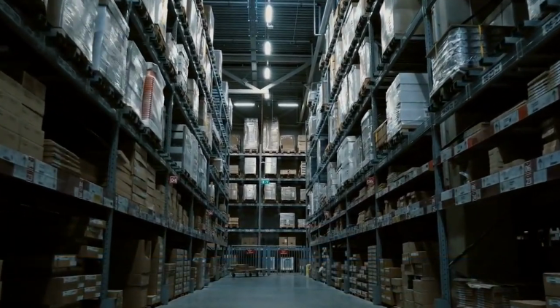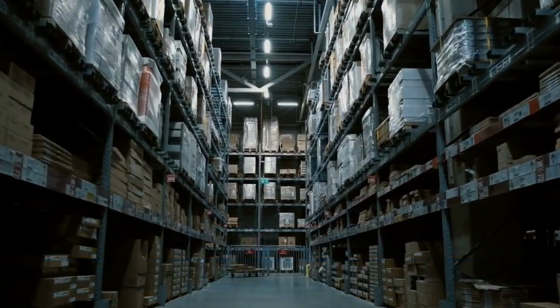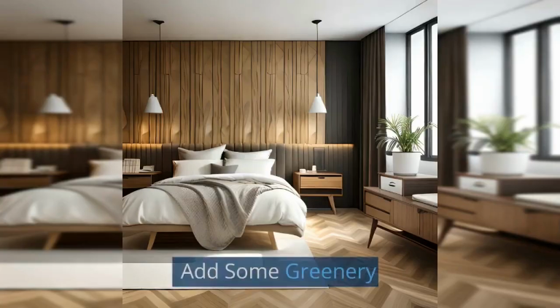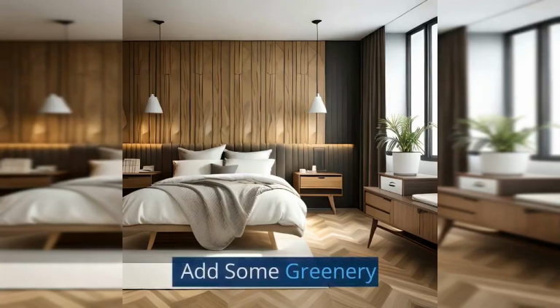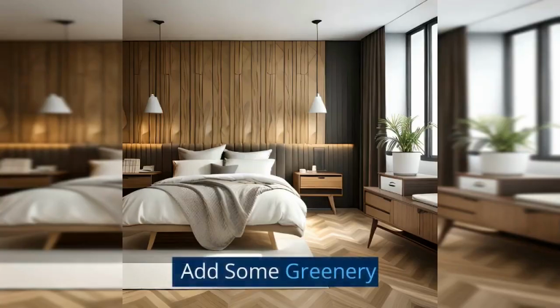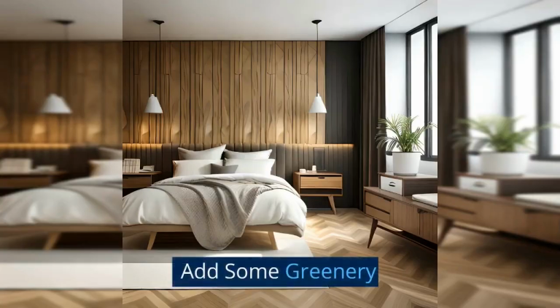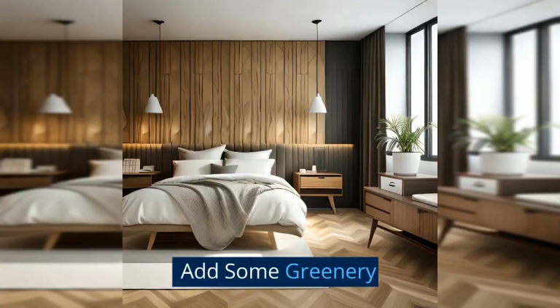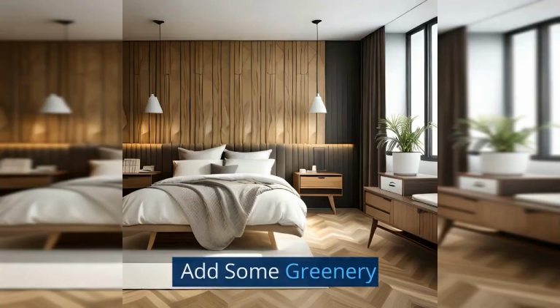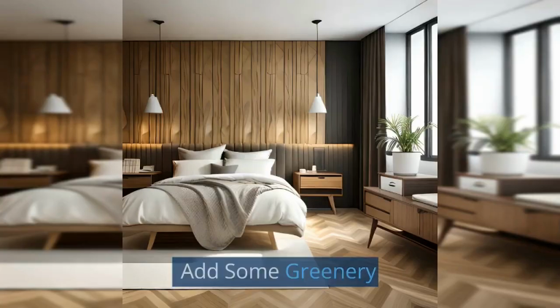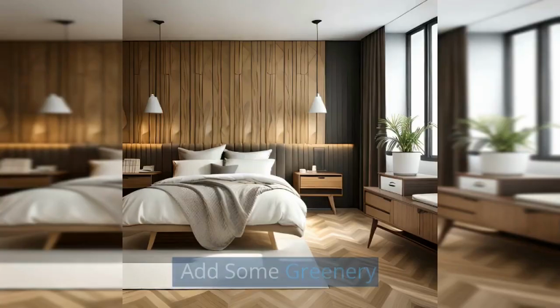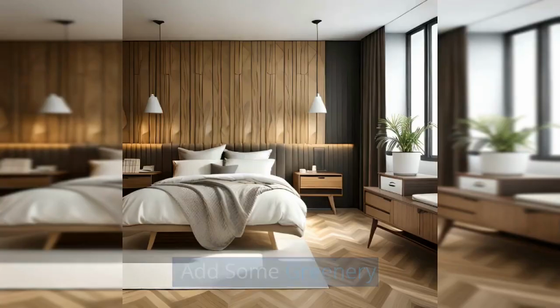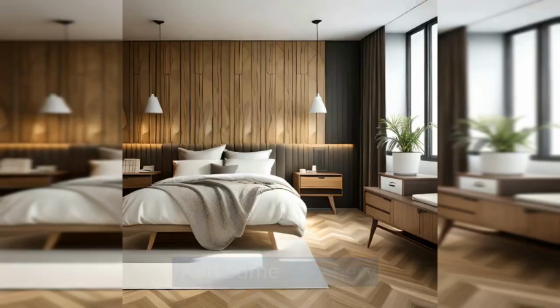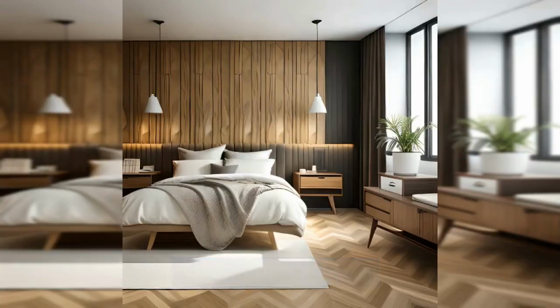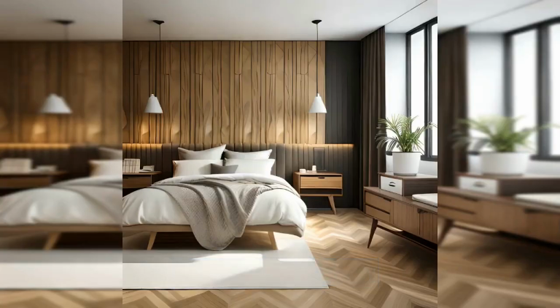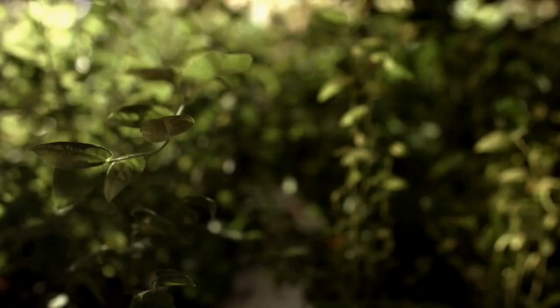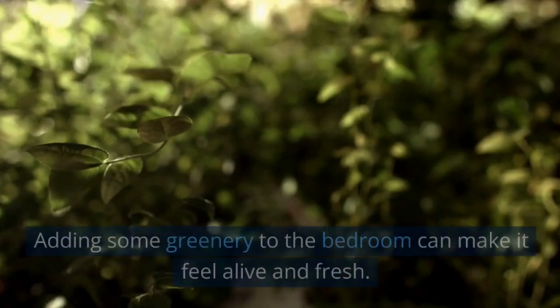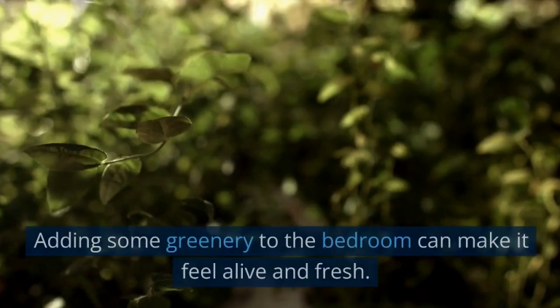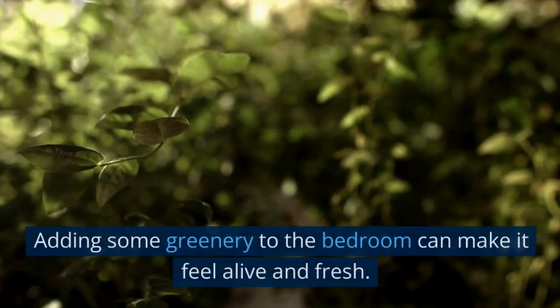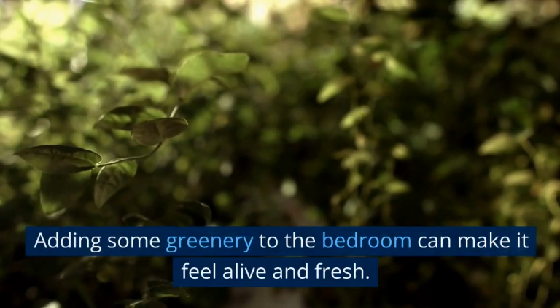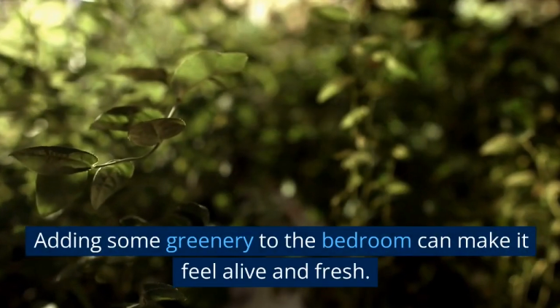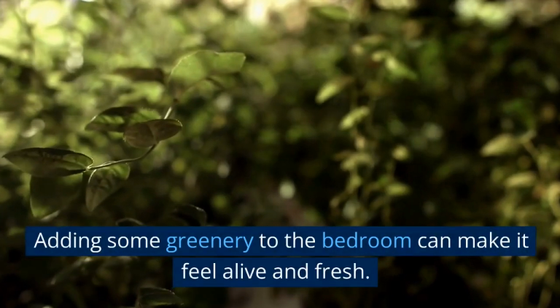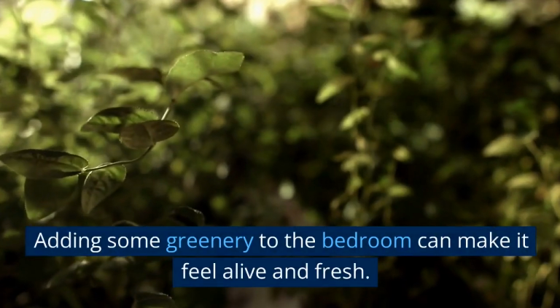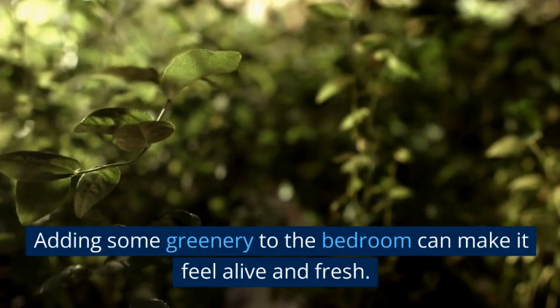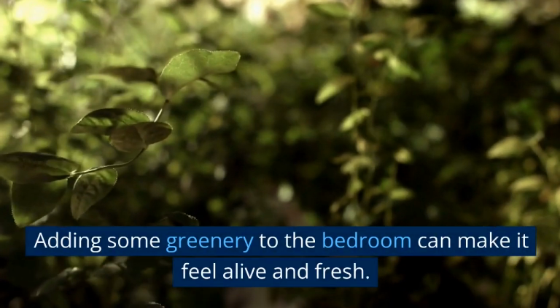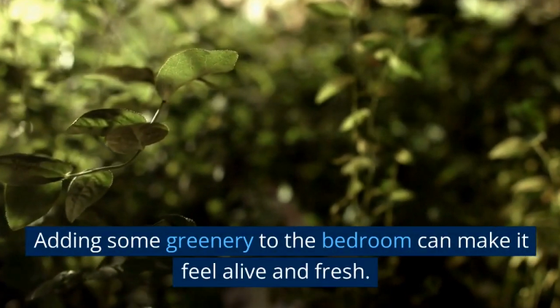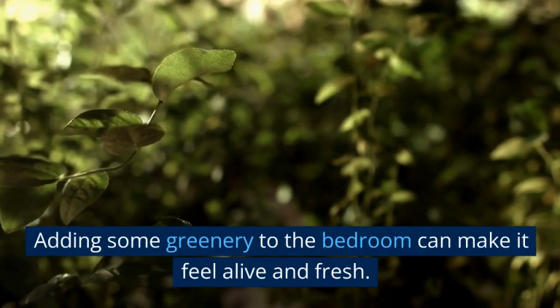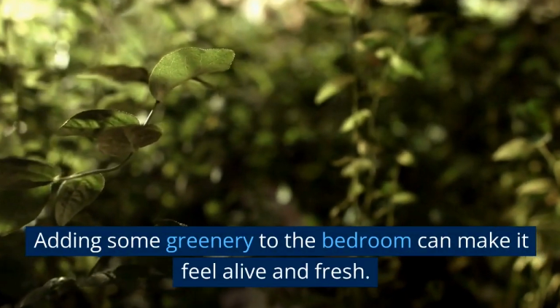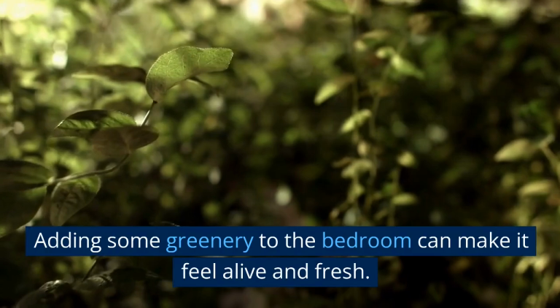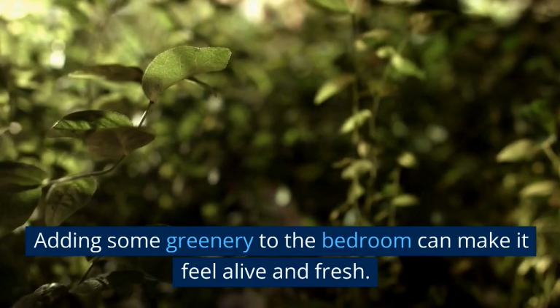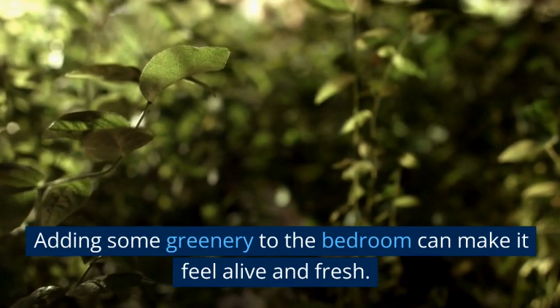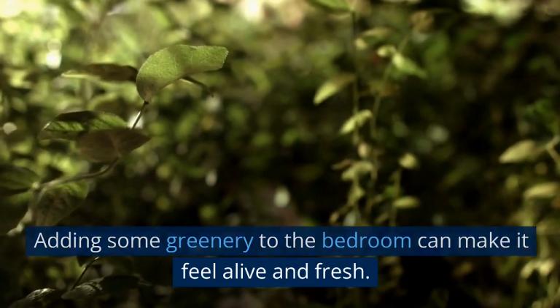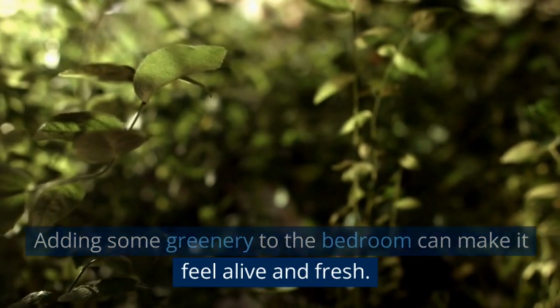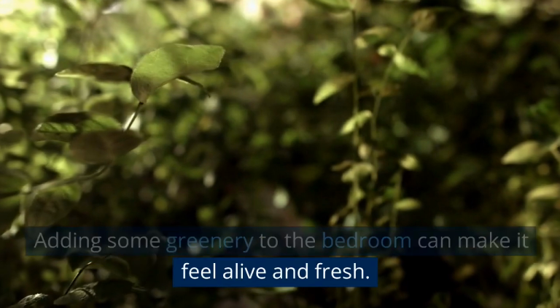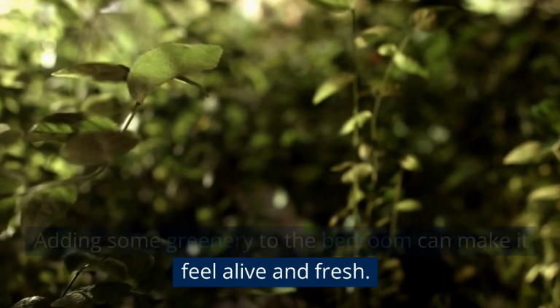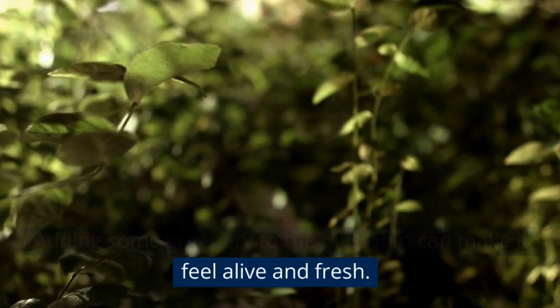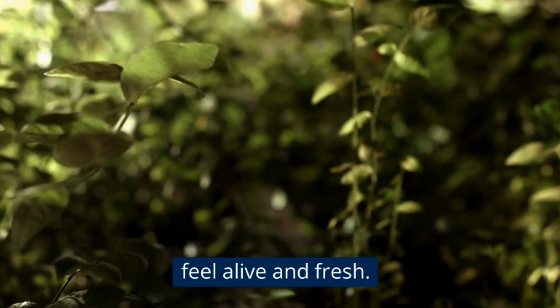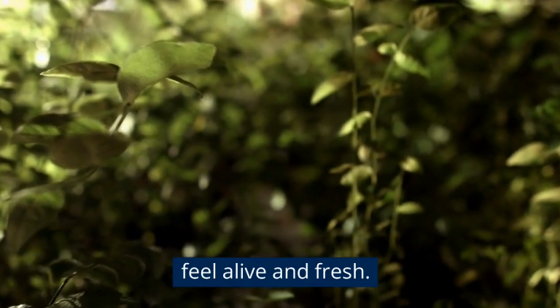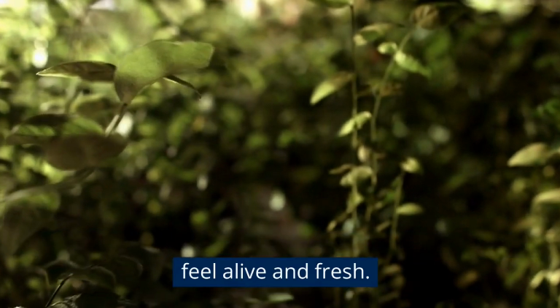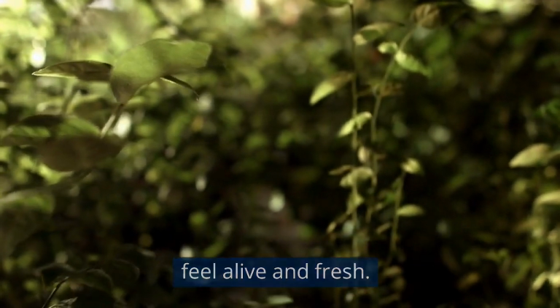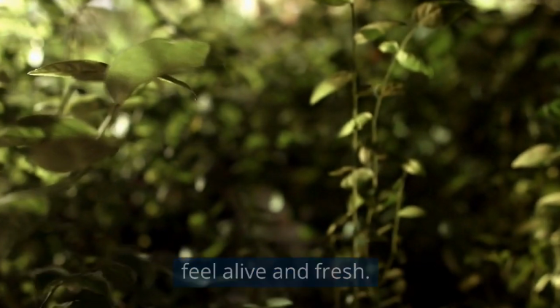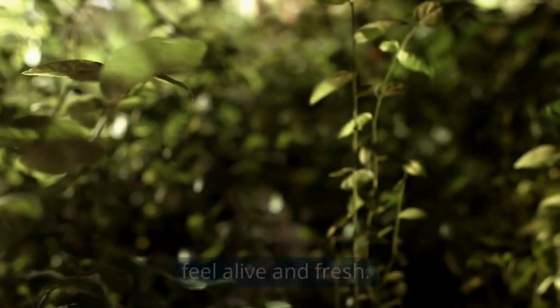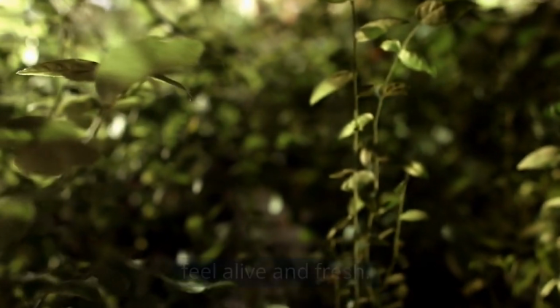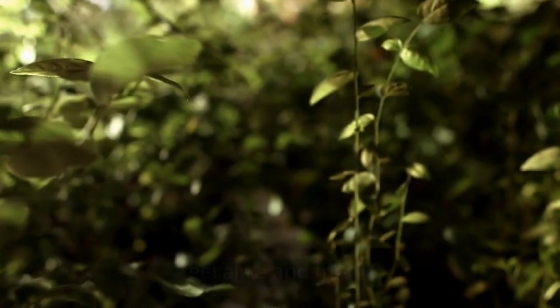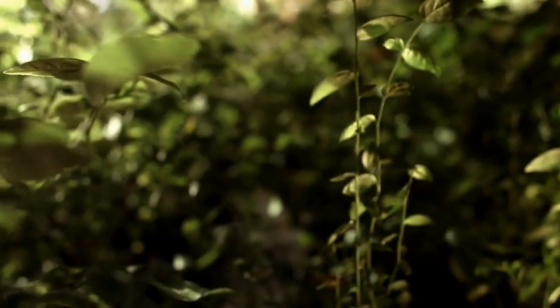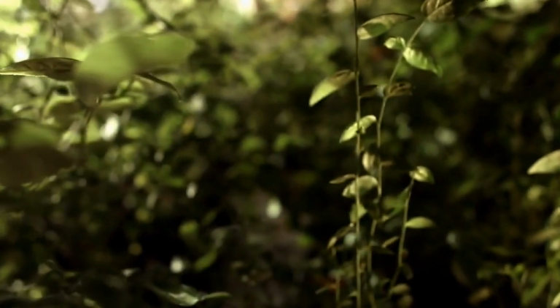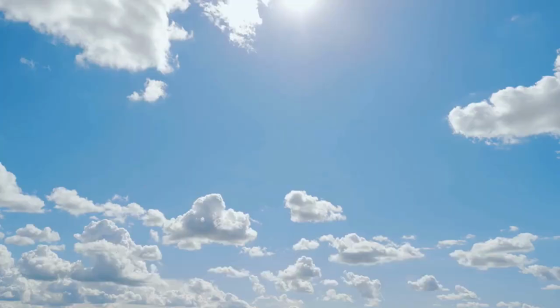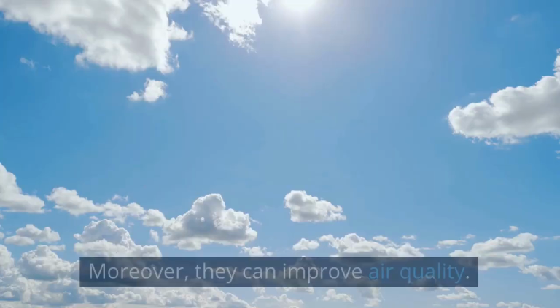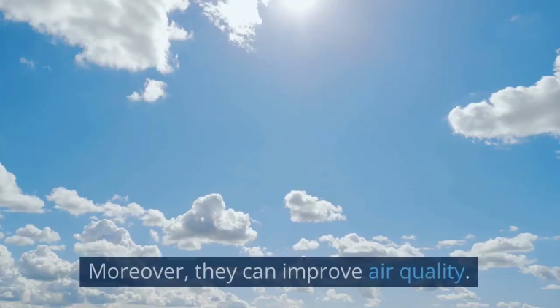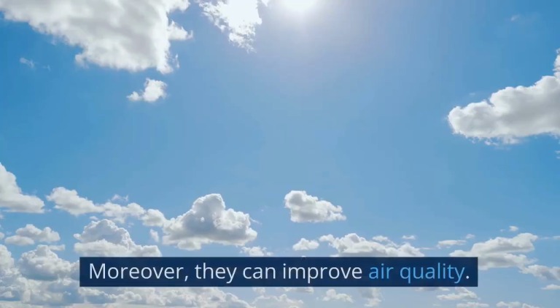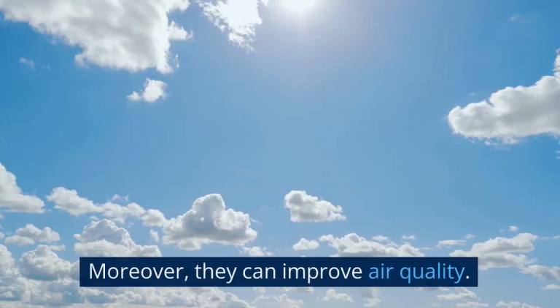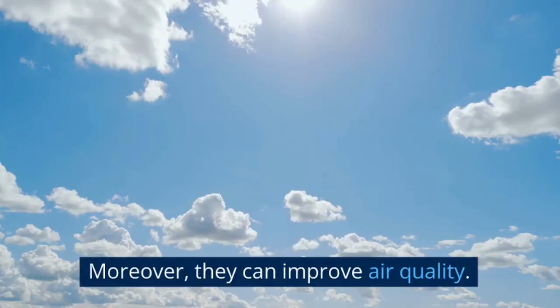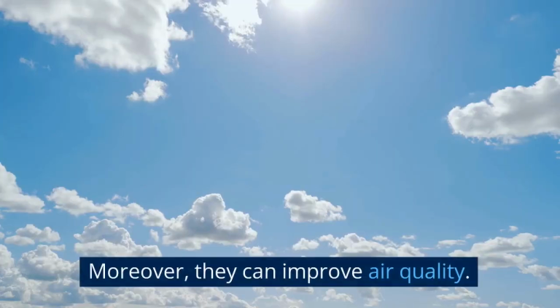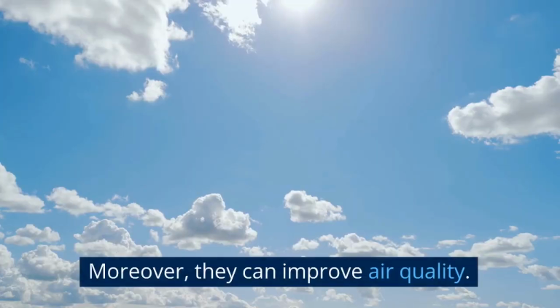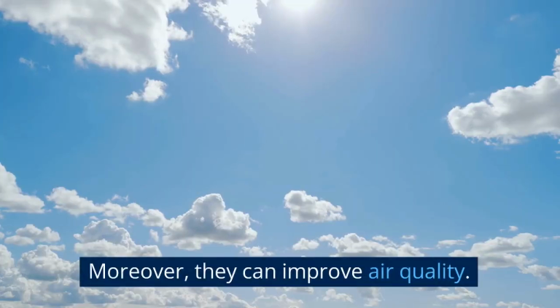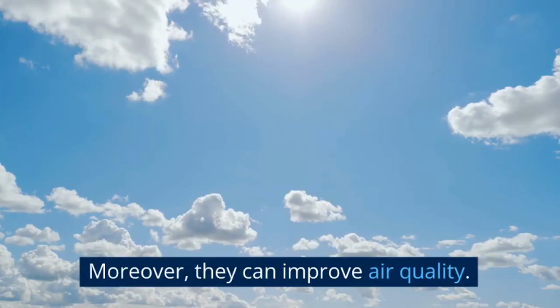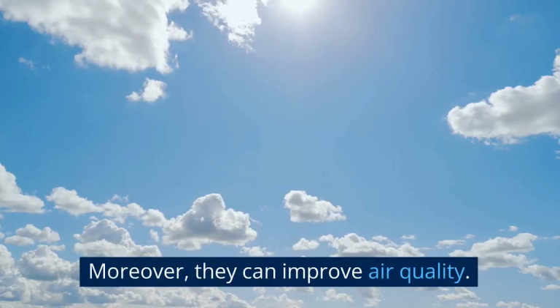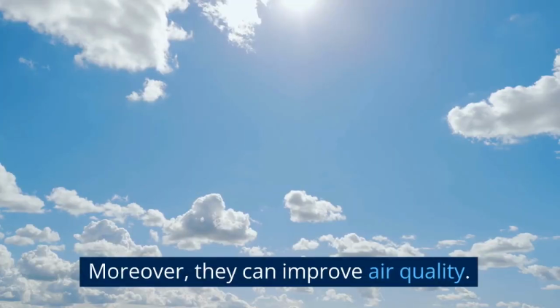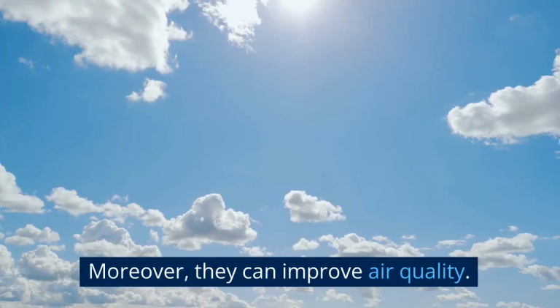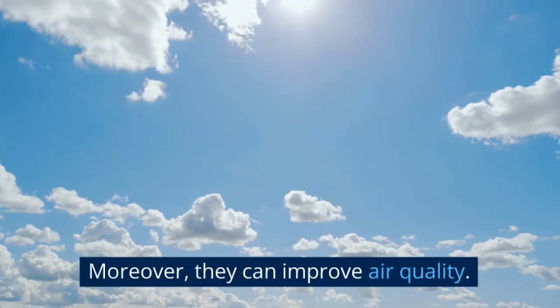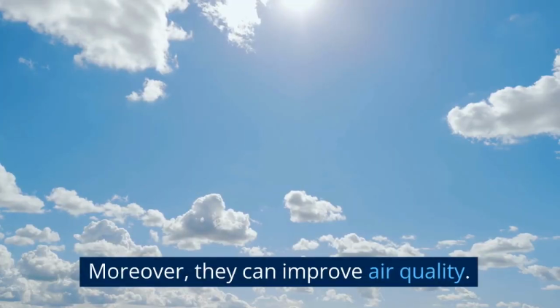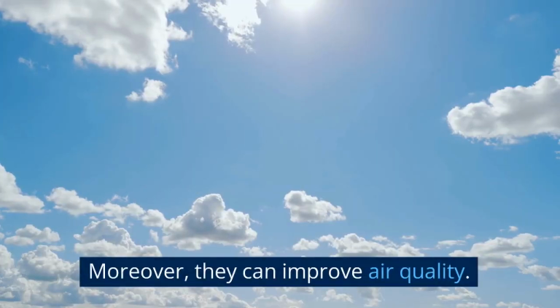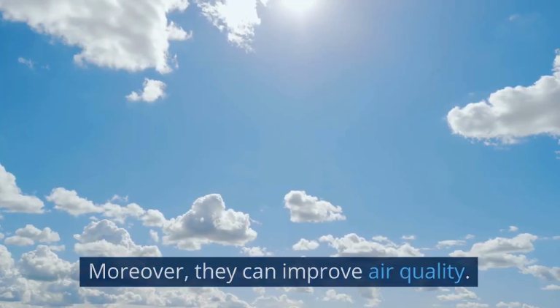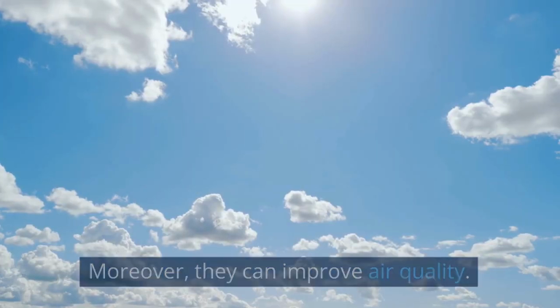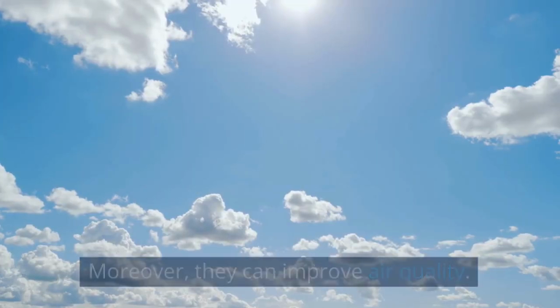Add some greenery. Adding some greenery to the bedroom can make it feel alive and fresh. Moreover, plants can improve air quality.